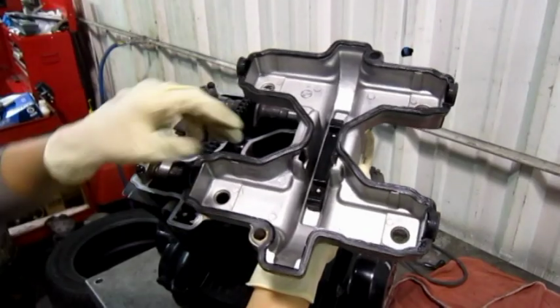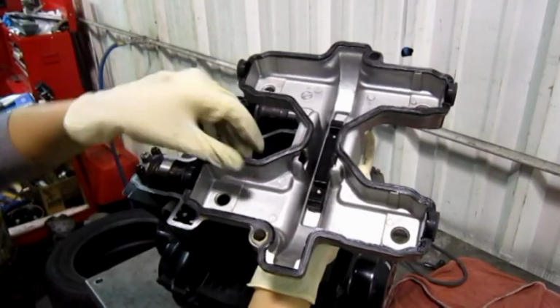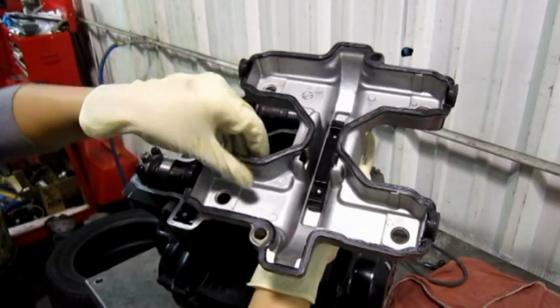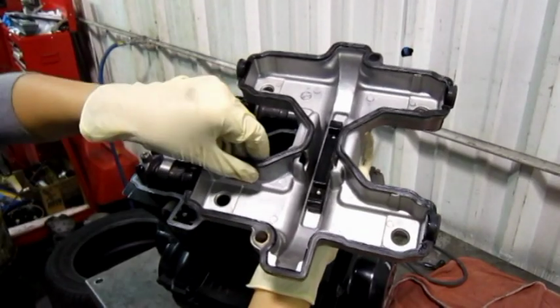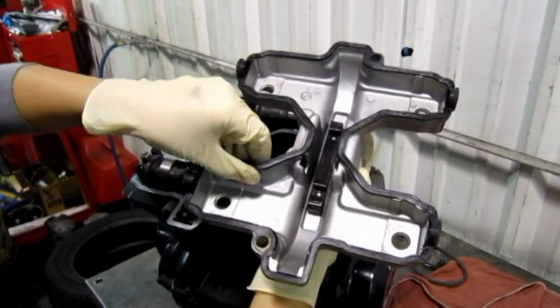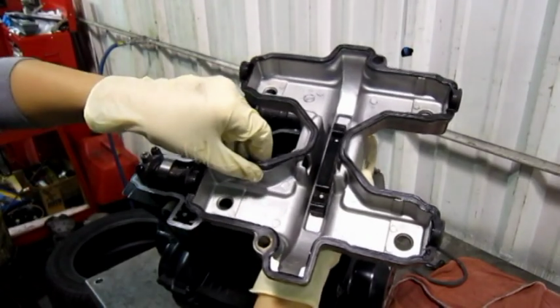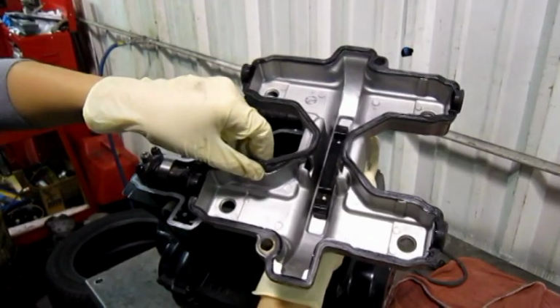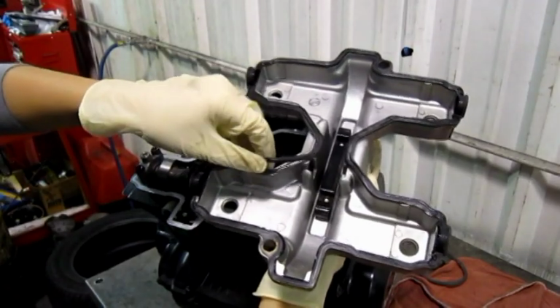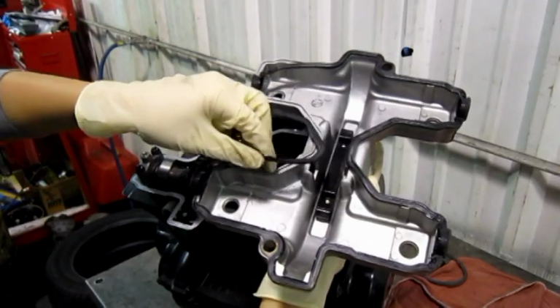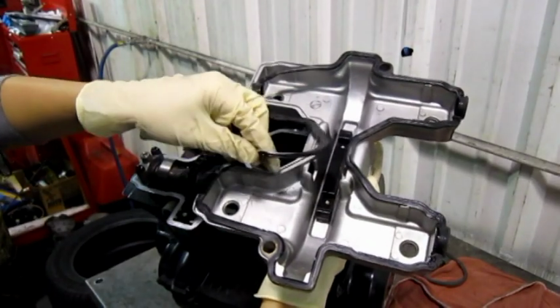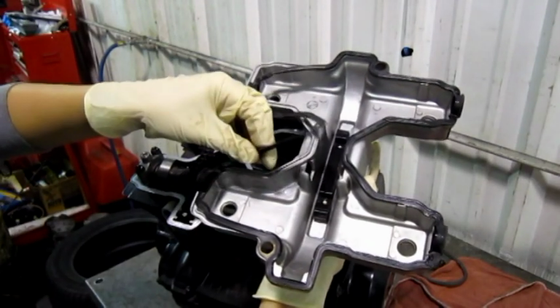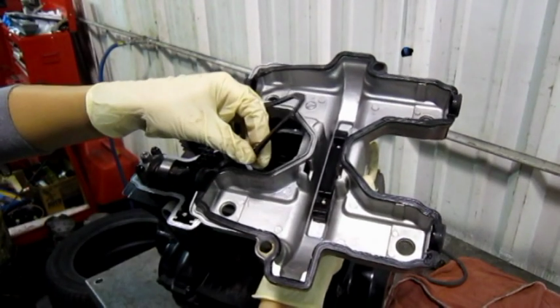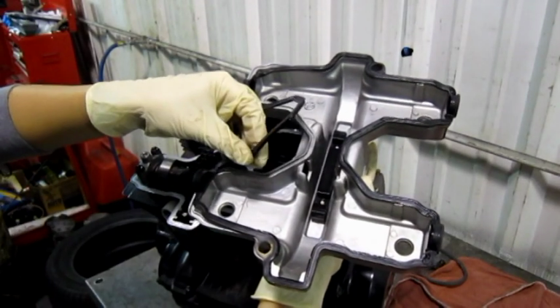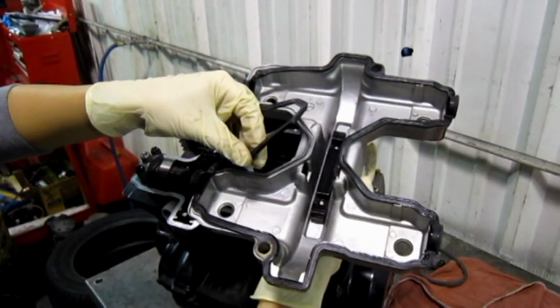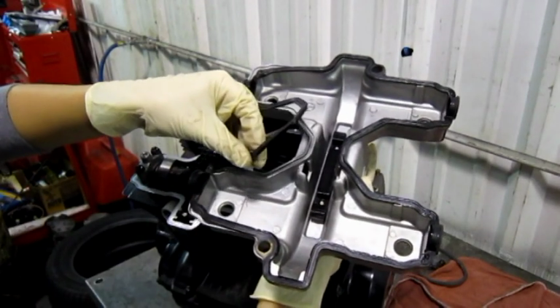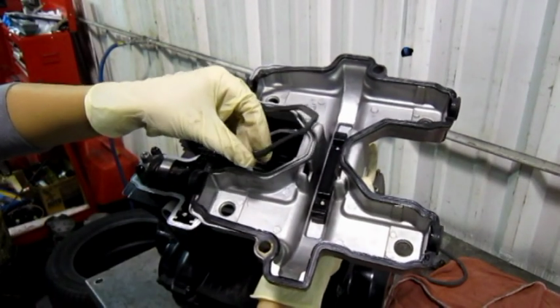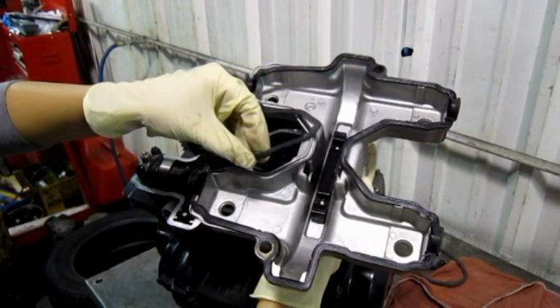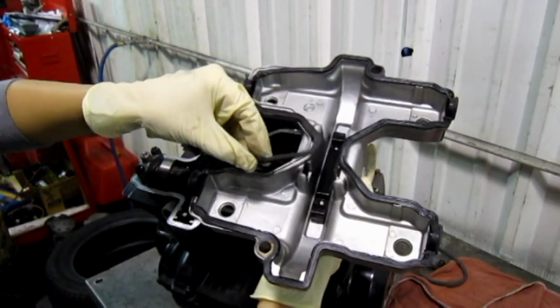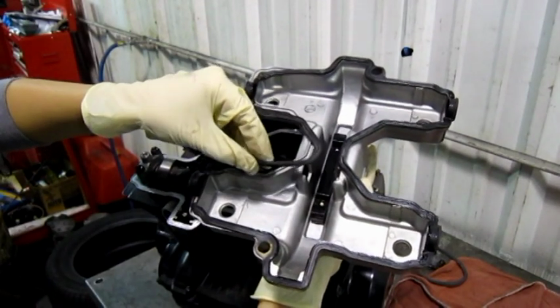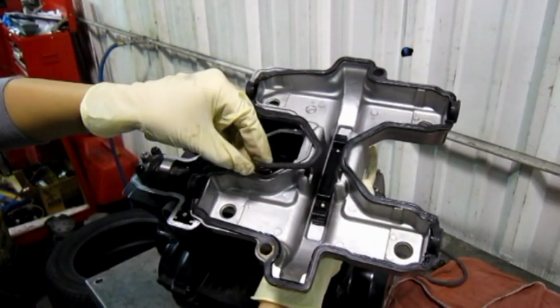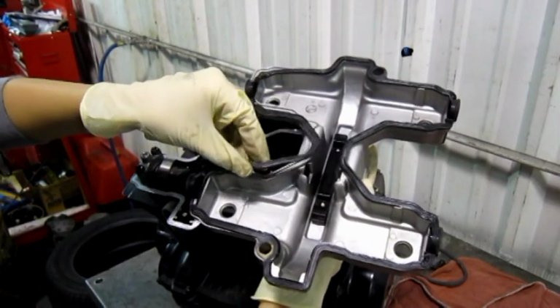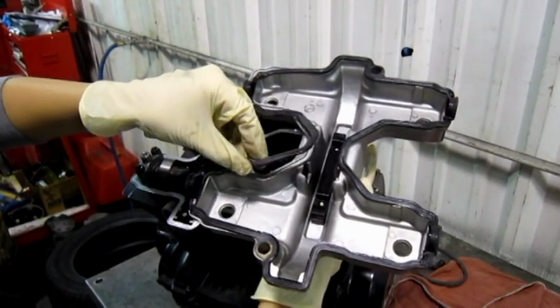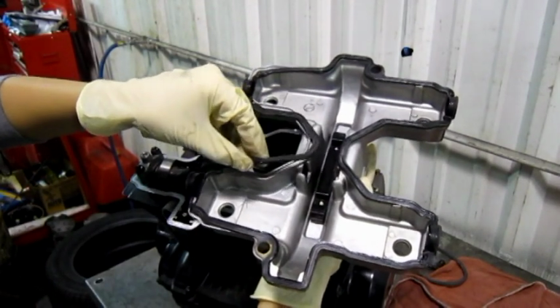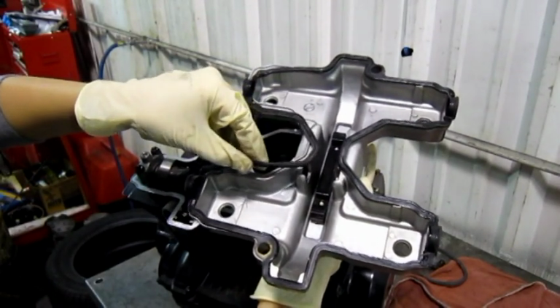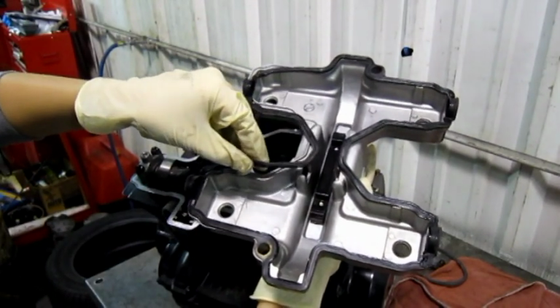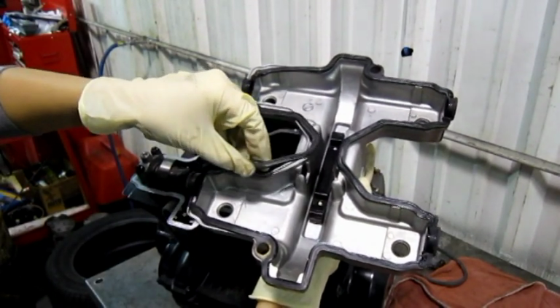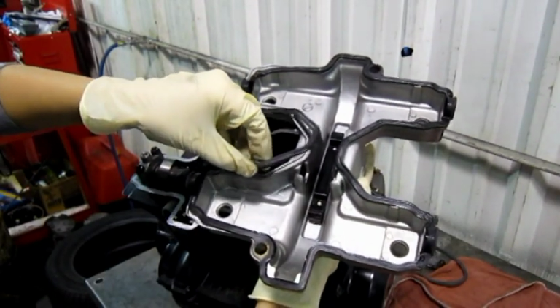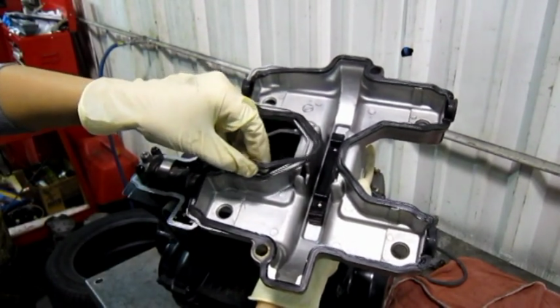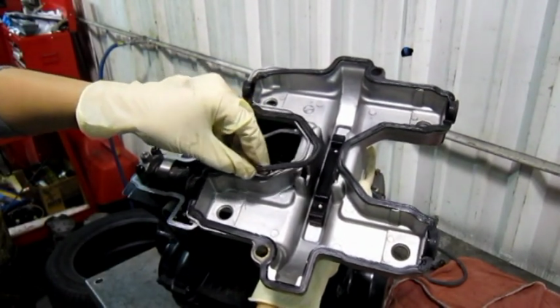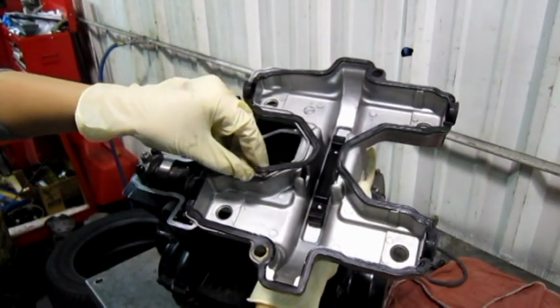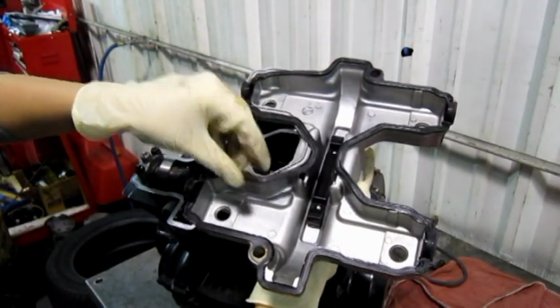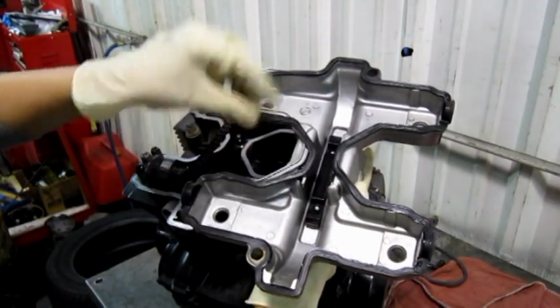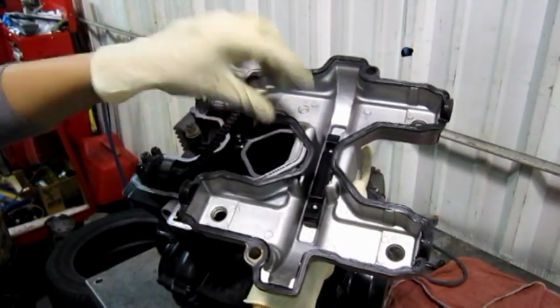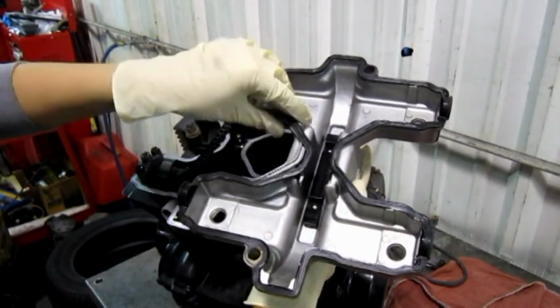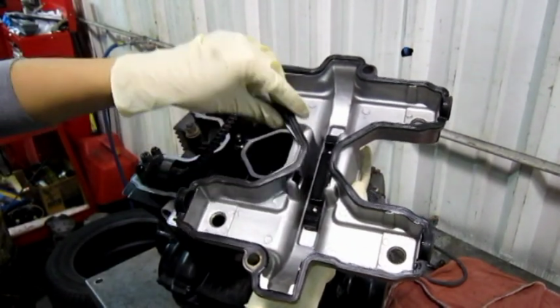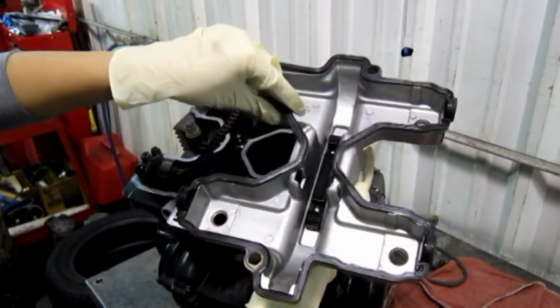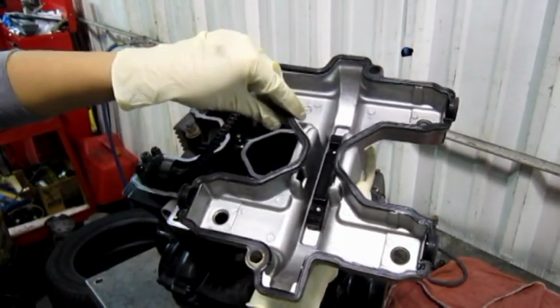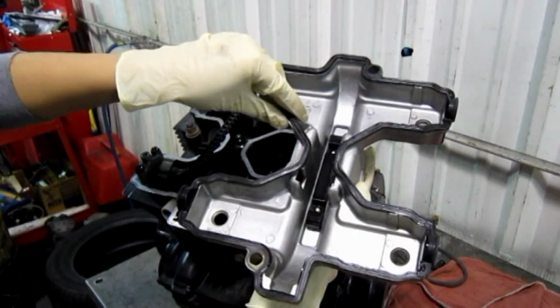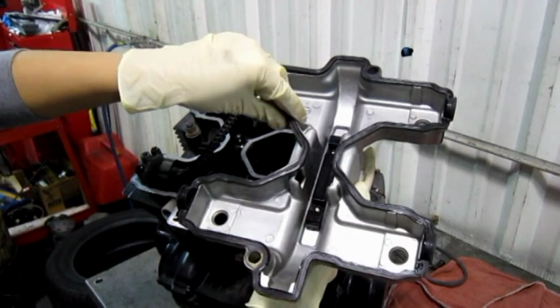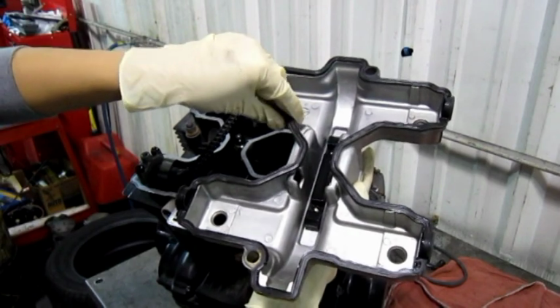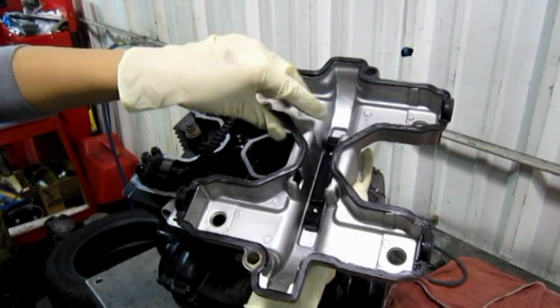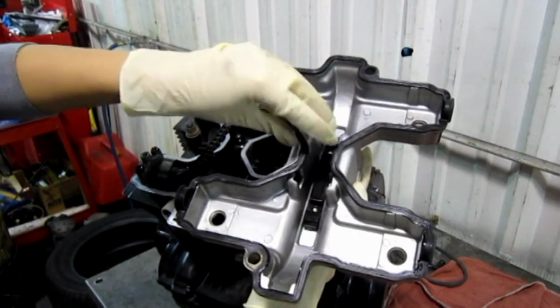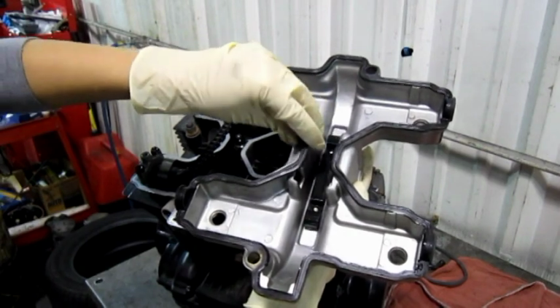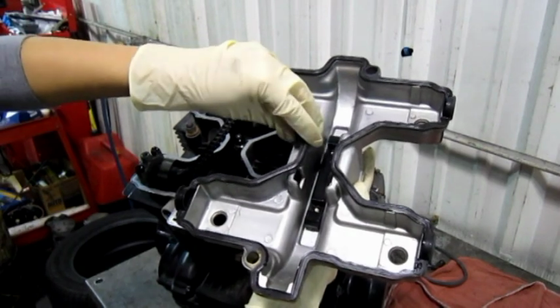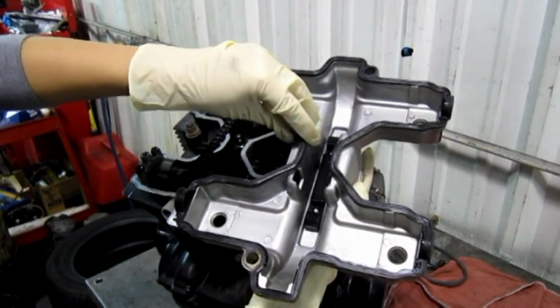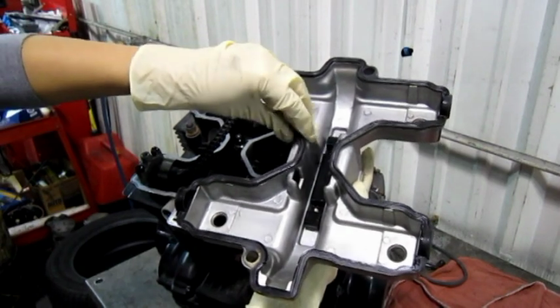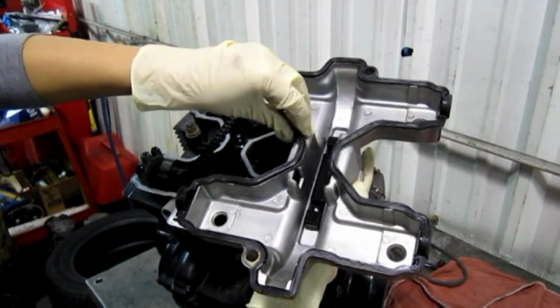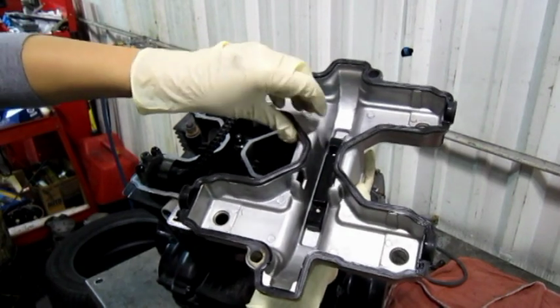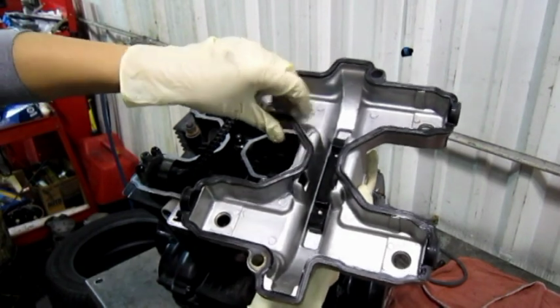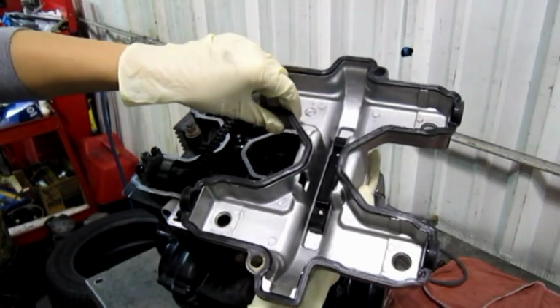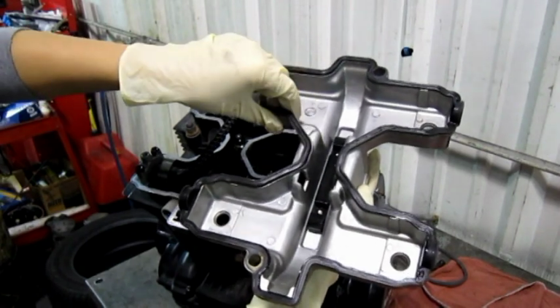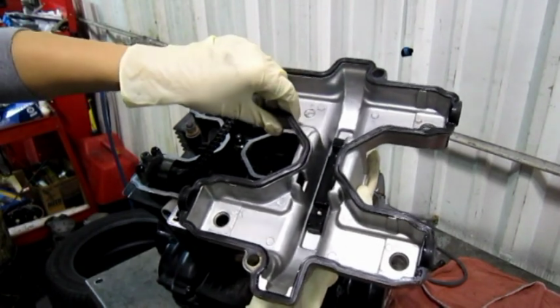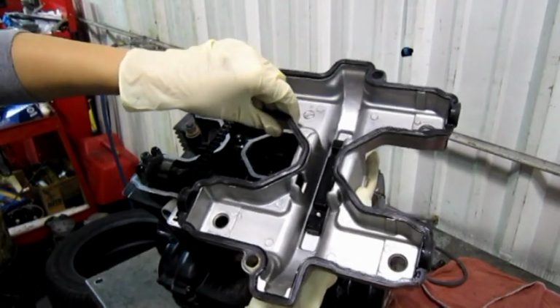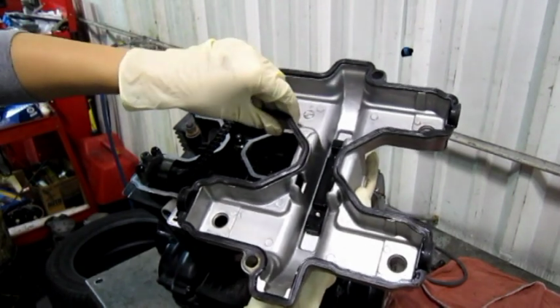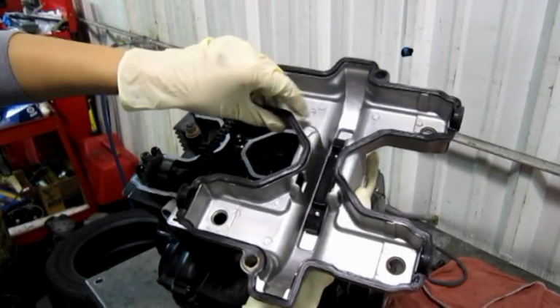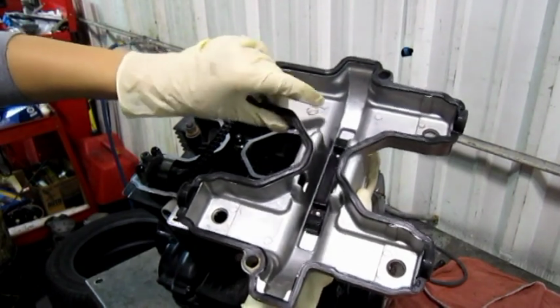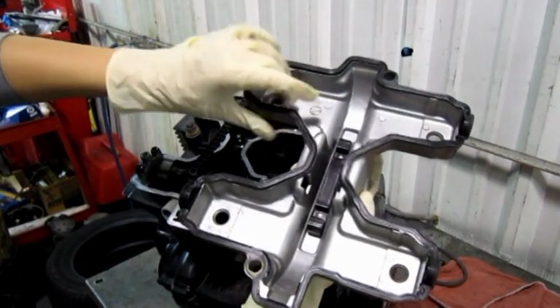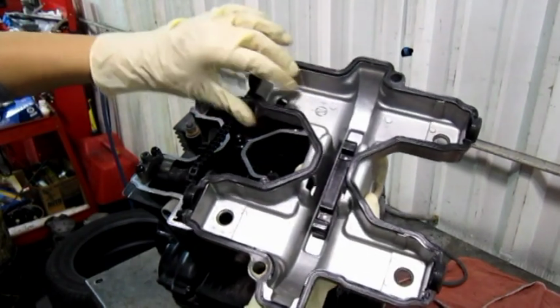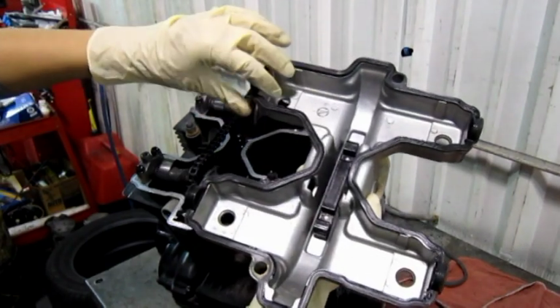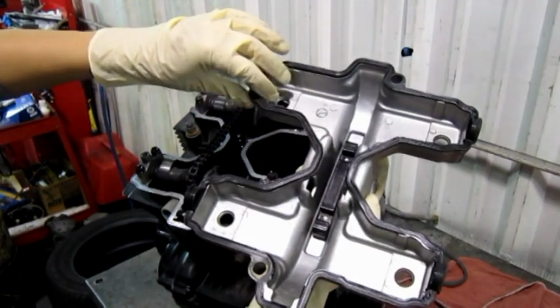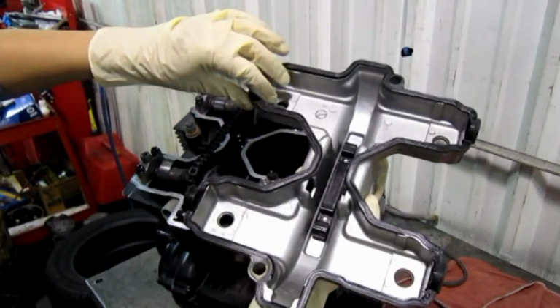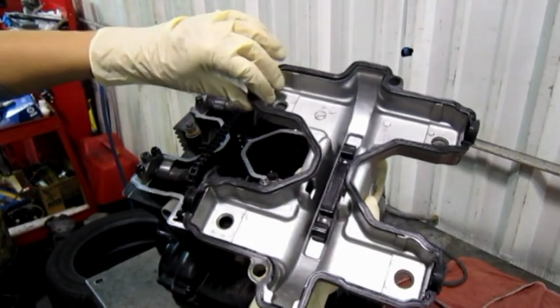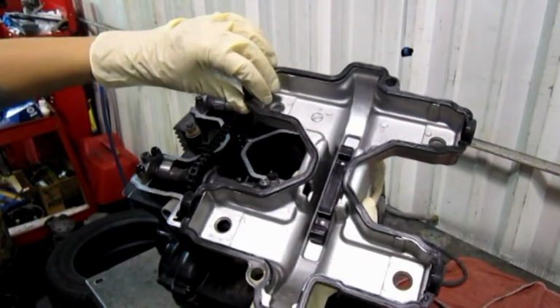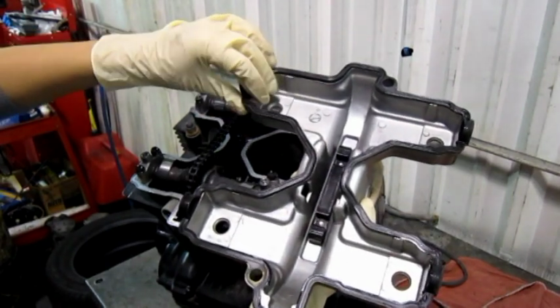If this gasket is still pliable, you can still use it. If it's dry and hard and cracking, you want to go ahead and replace it.